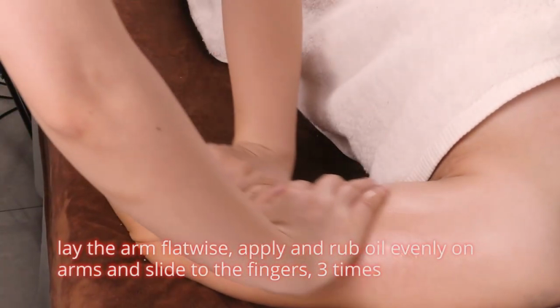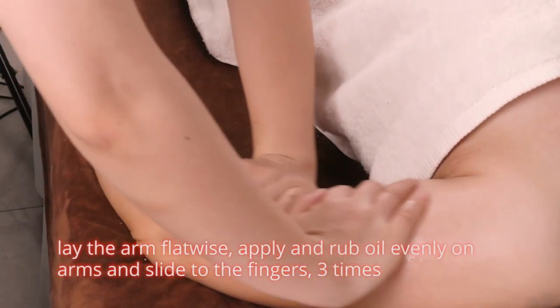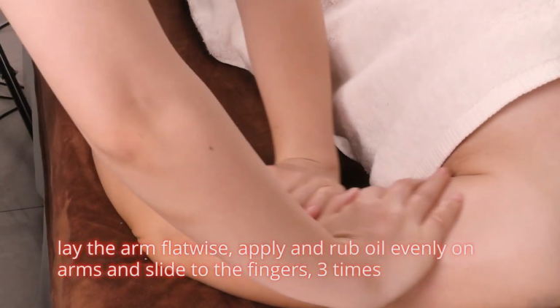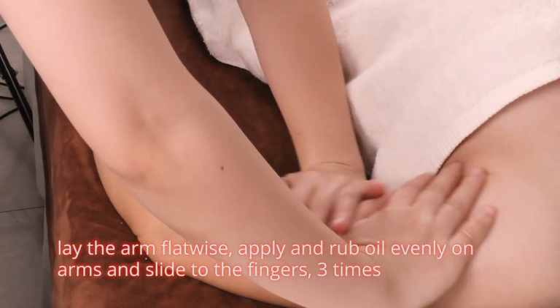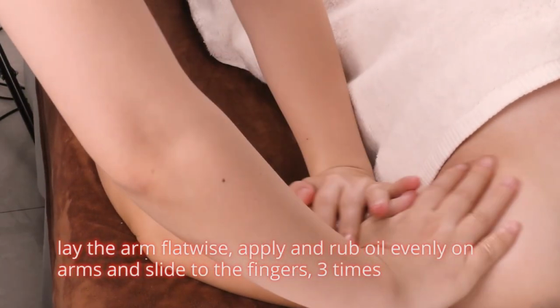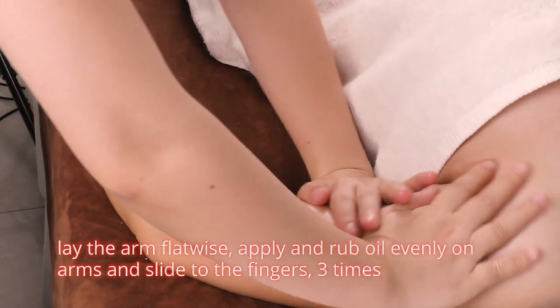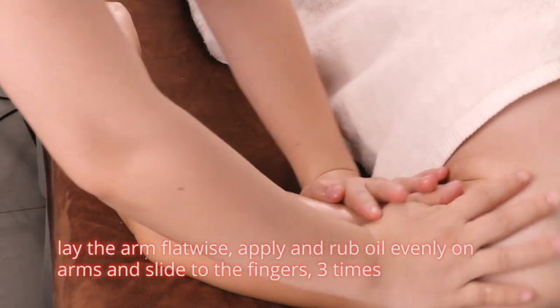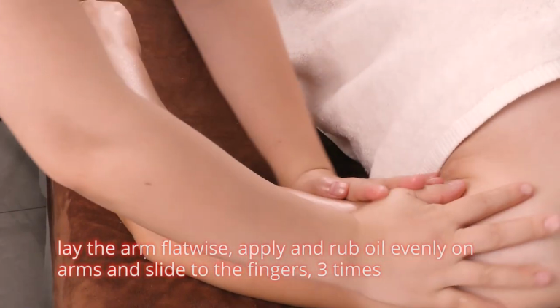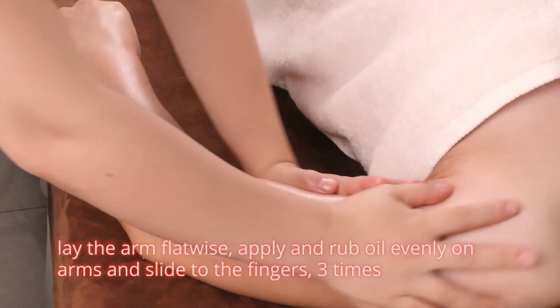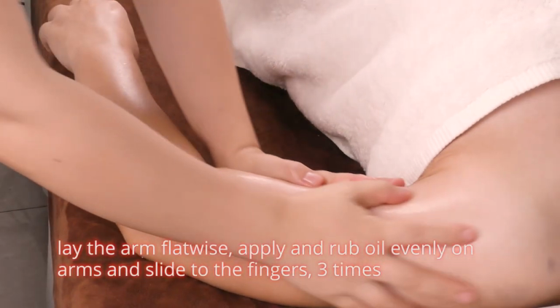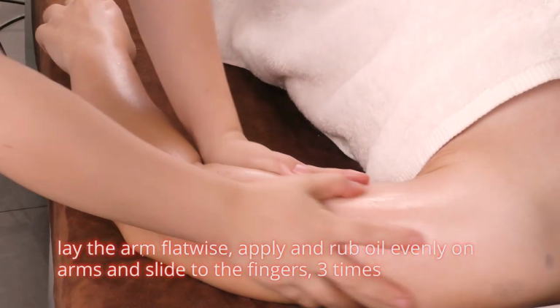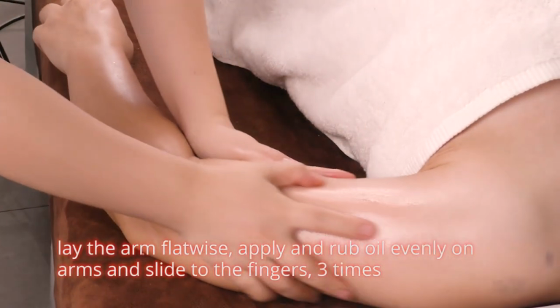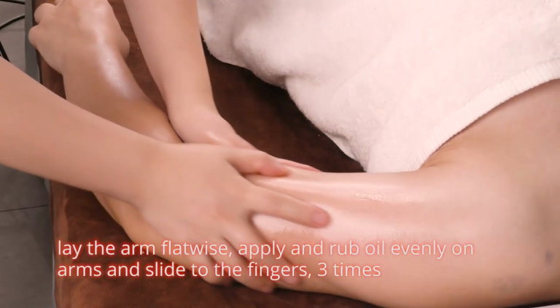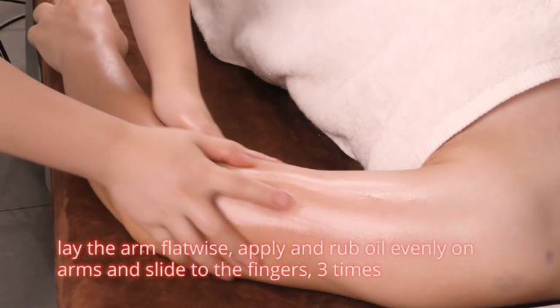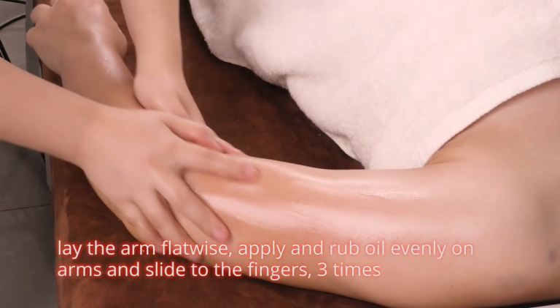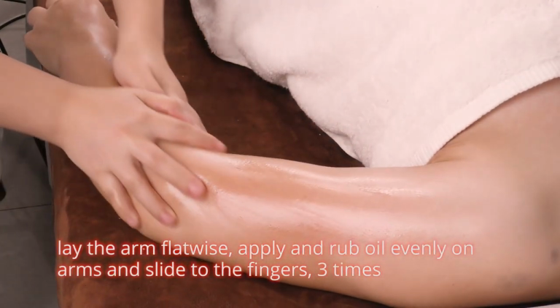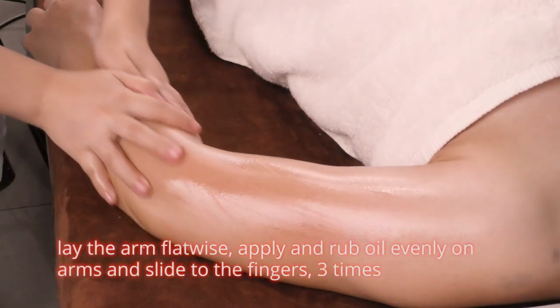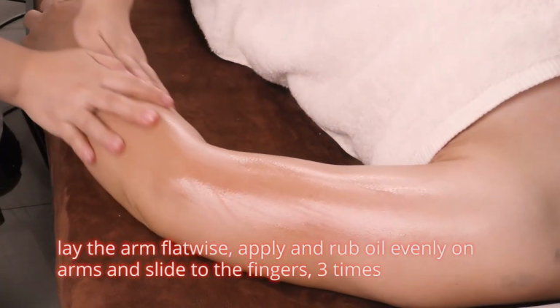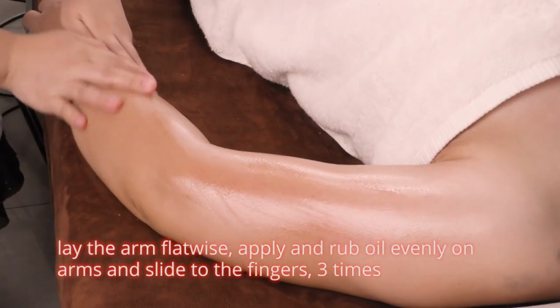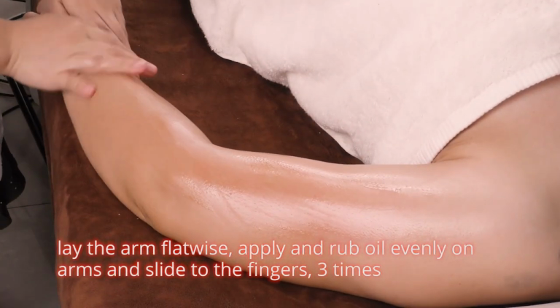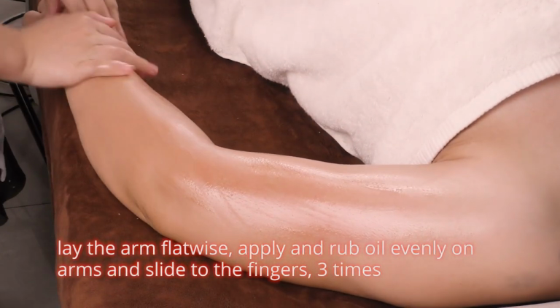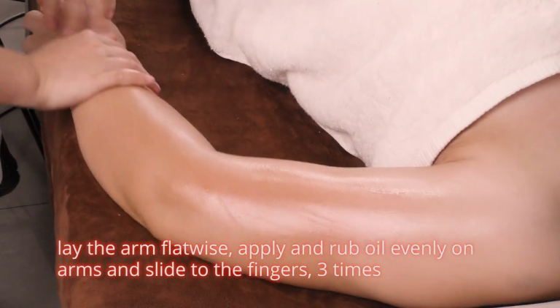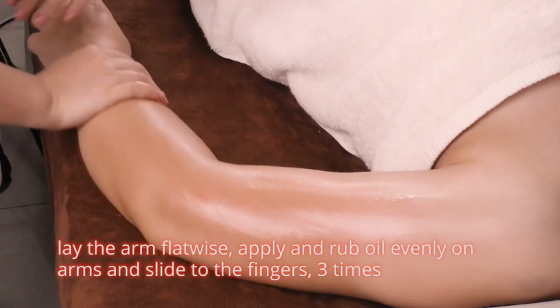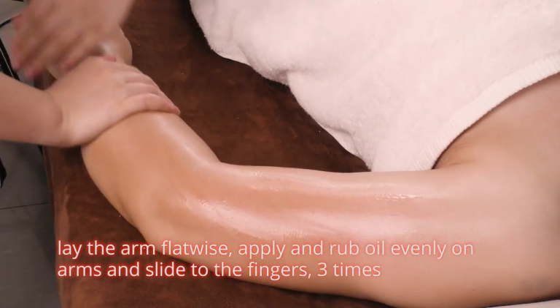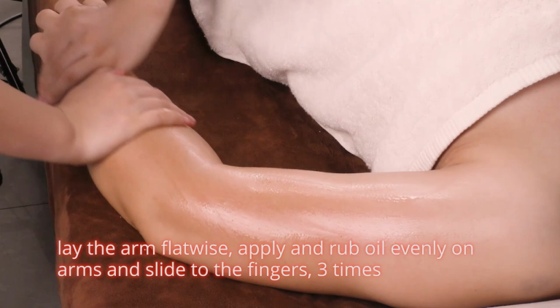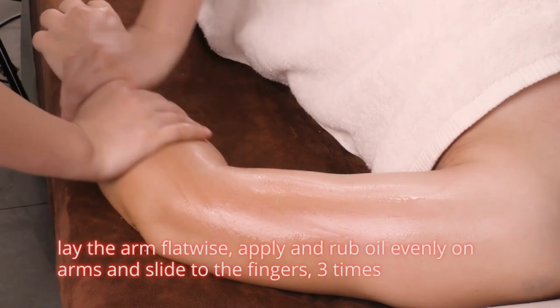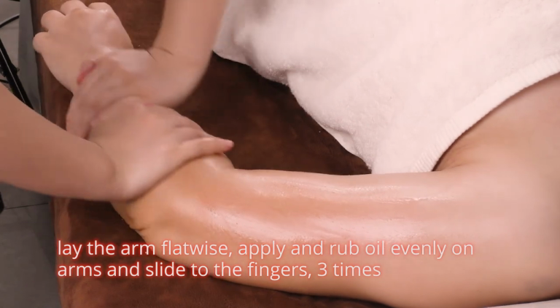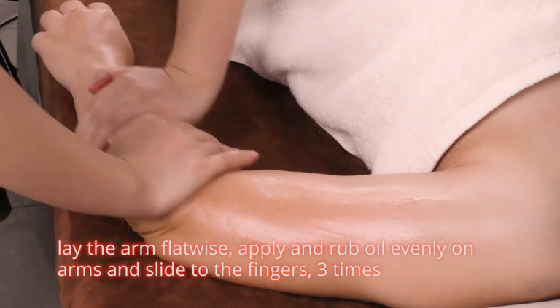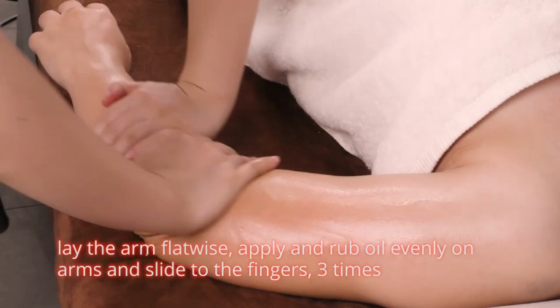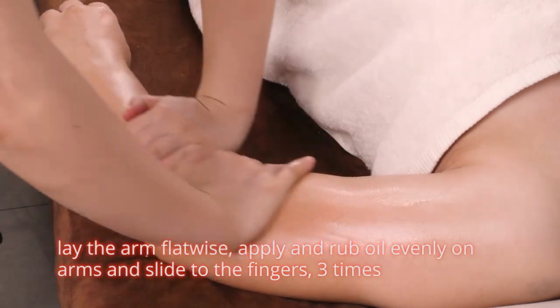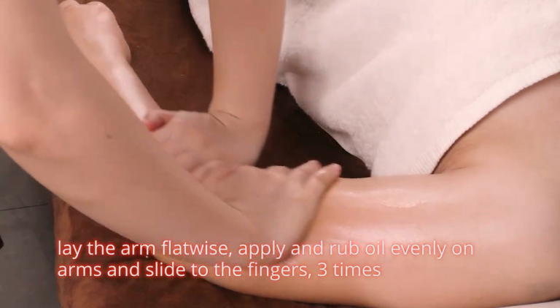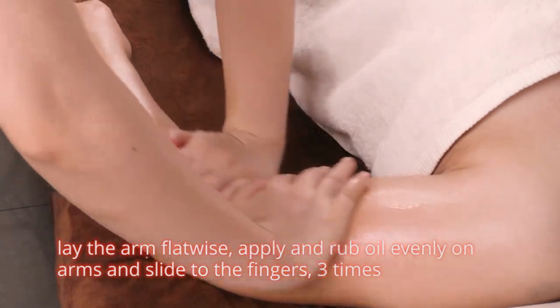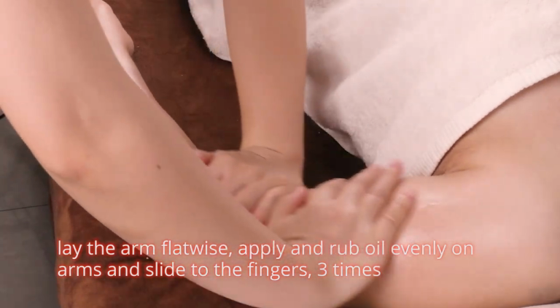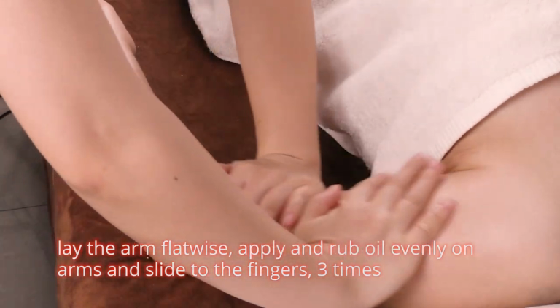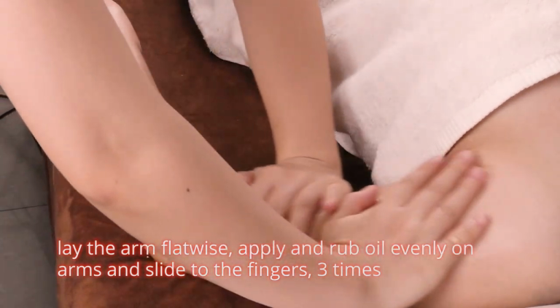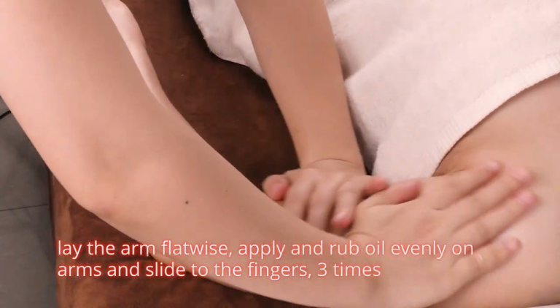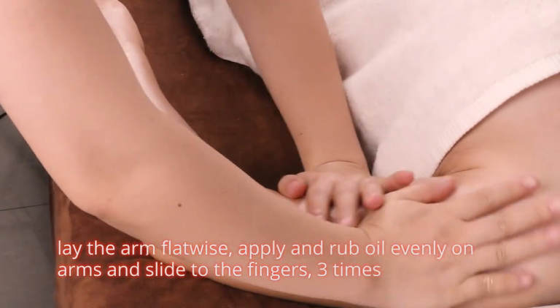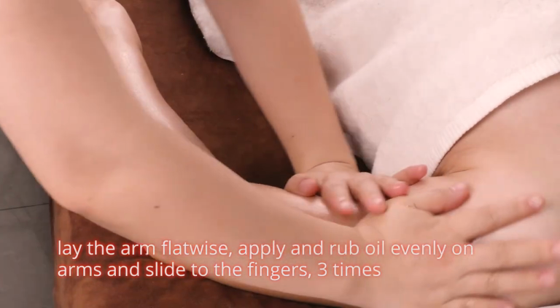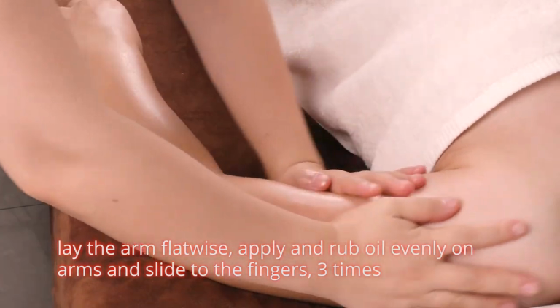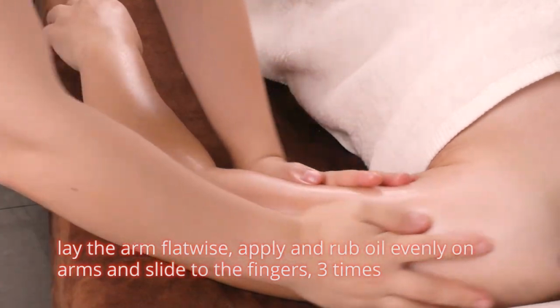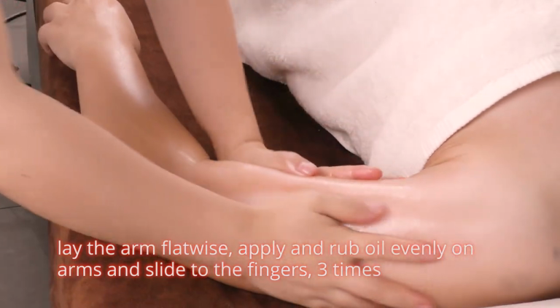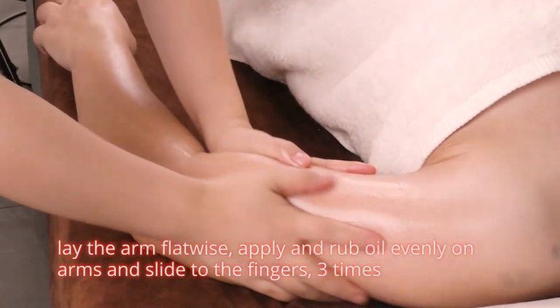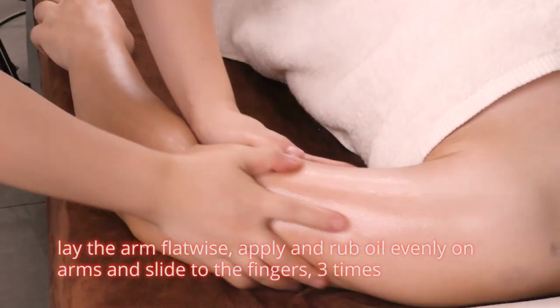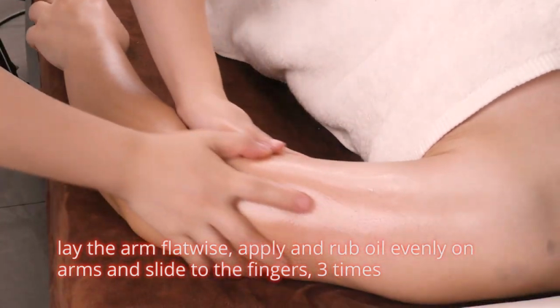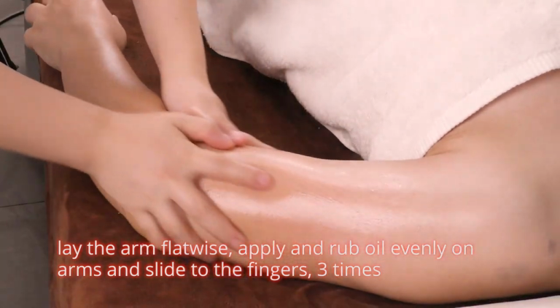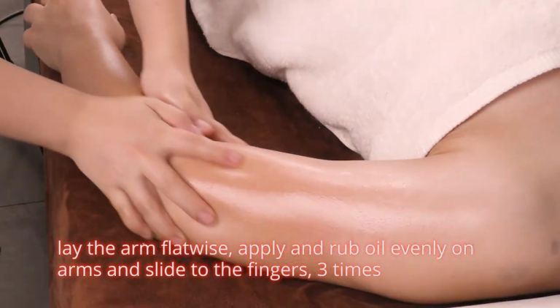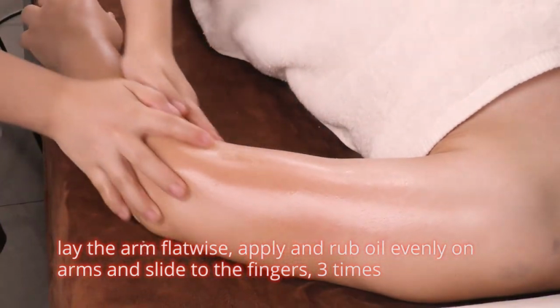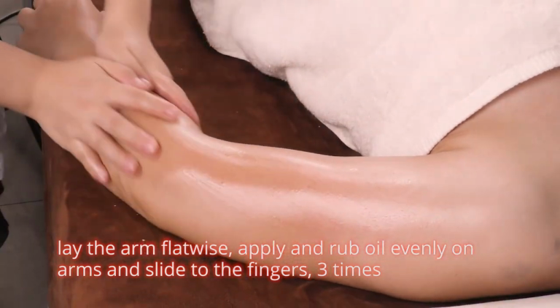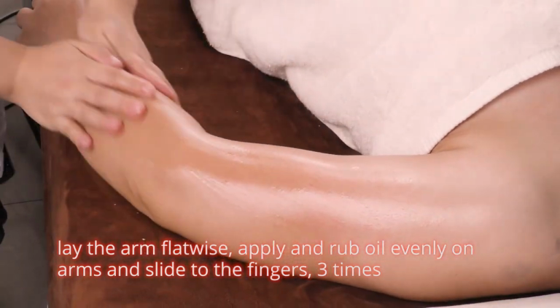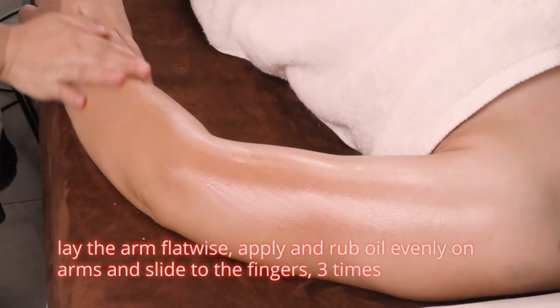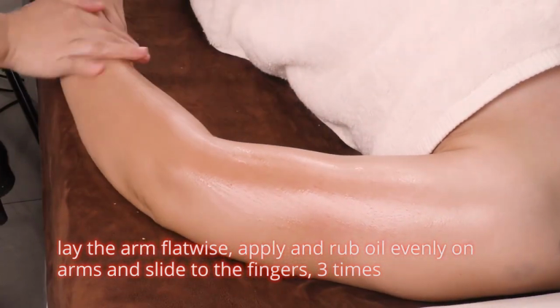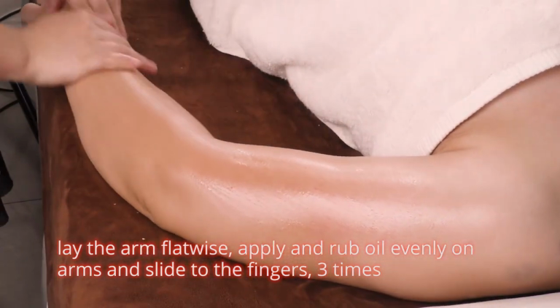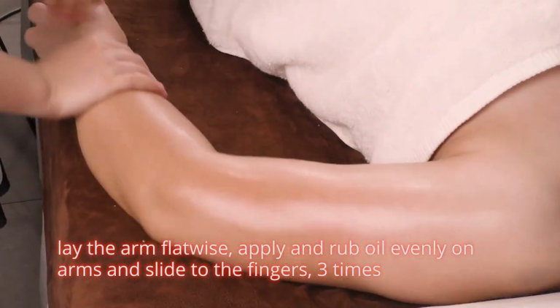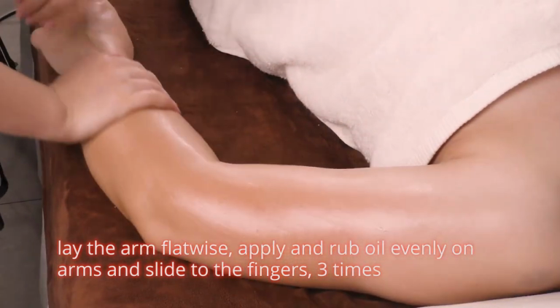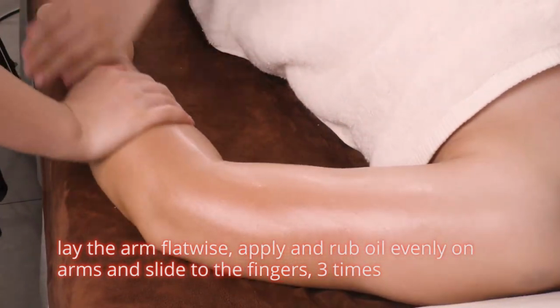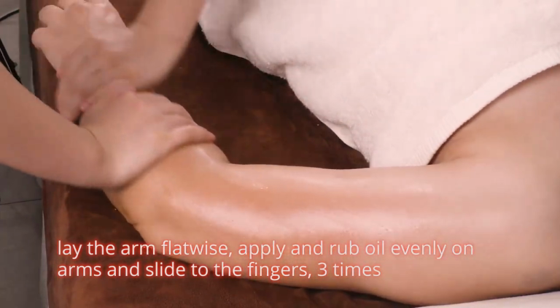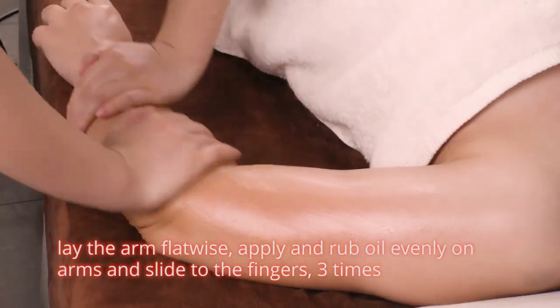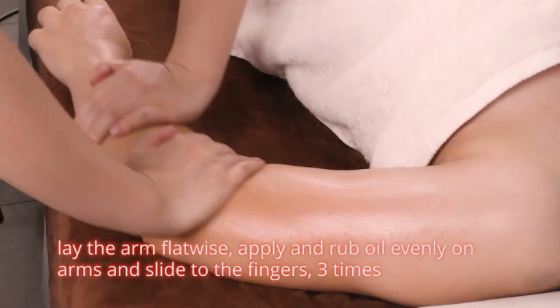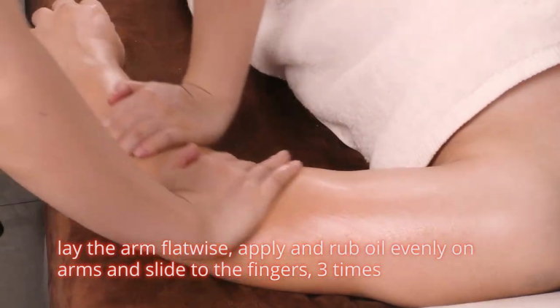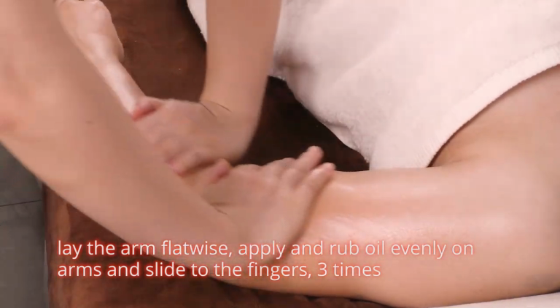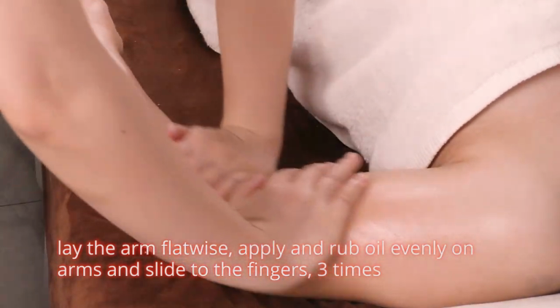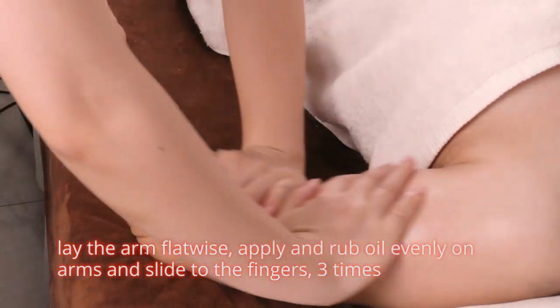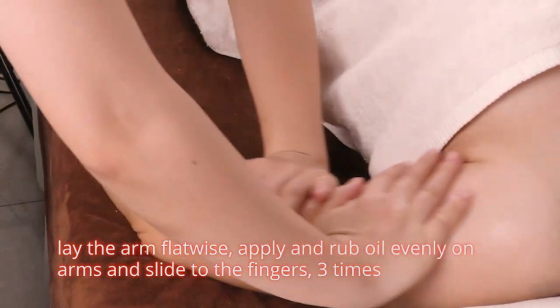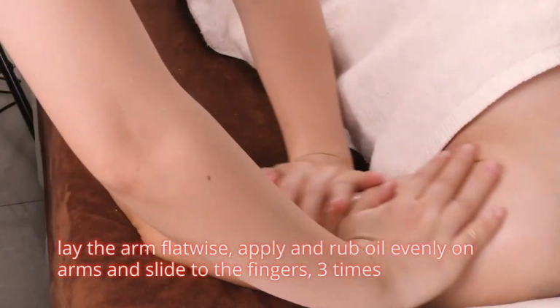Lay the arm flatwise, apply and rub oil evenly on arms and slide to the fingers three times.